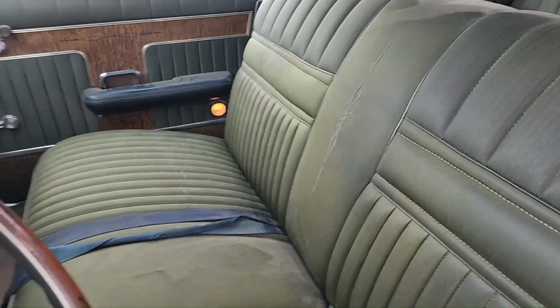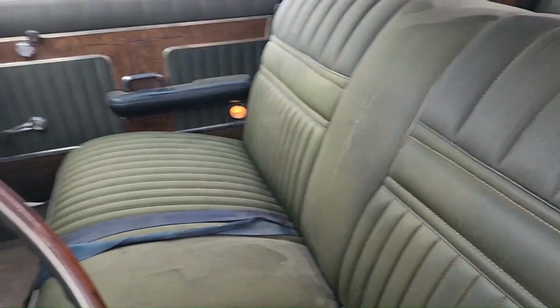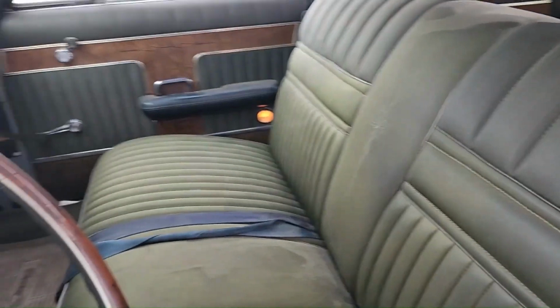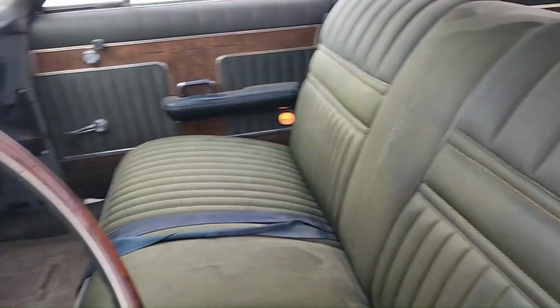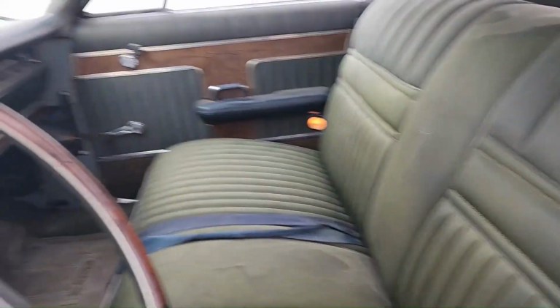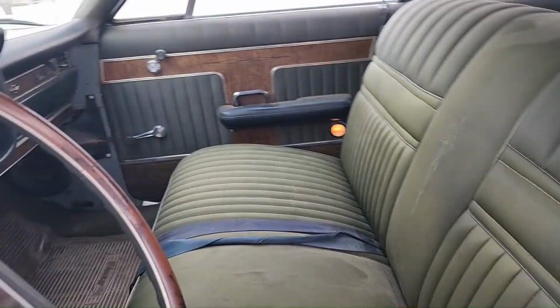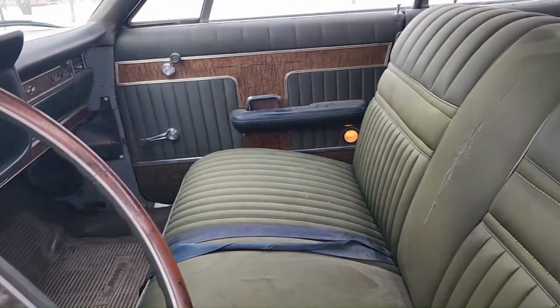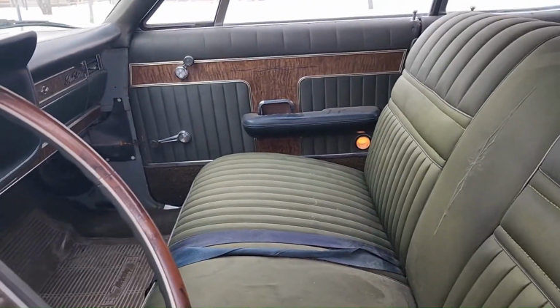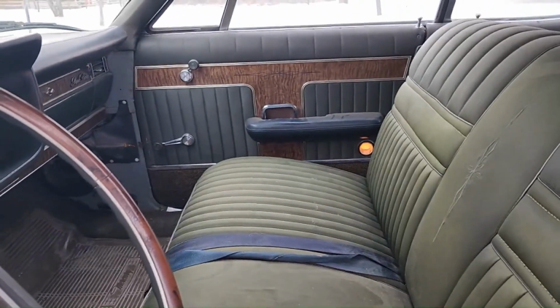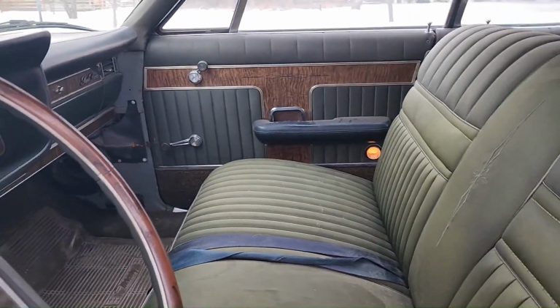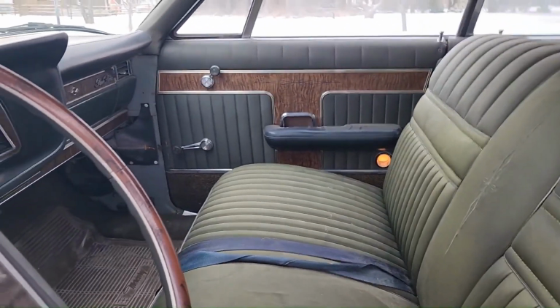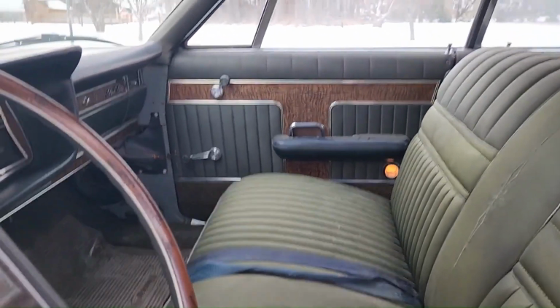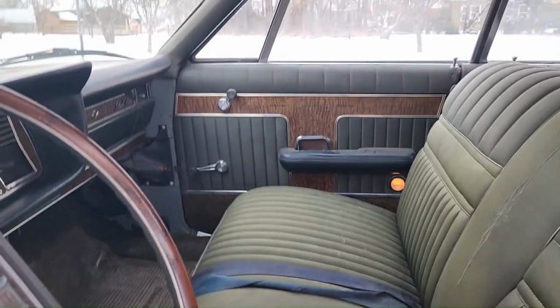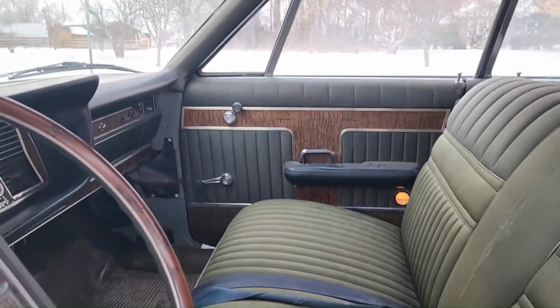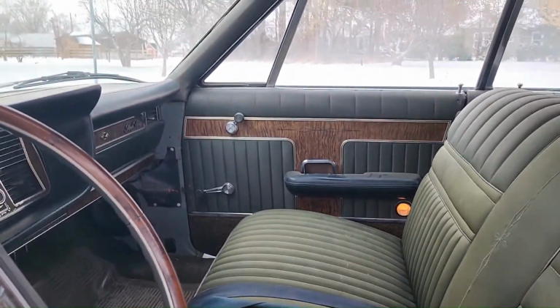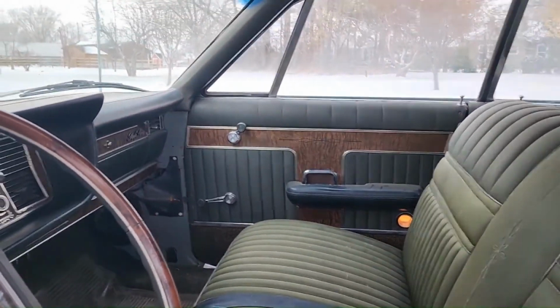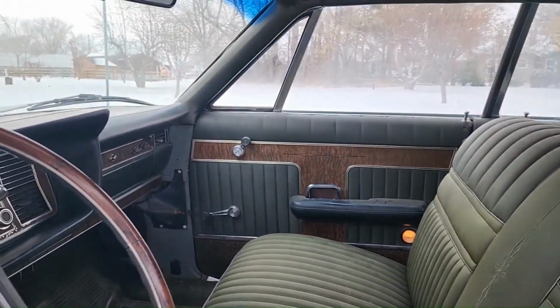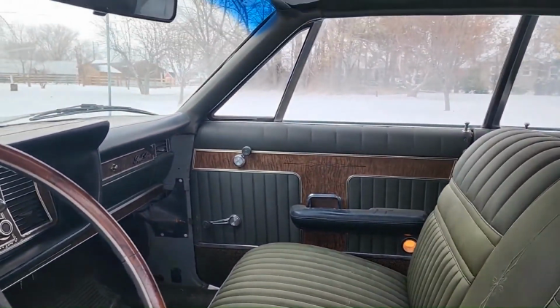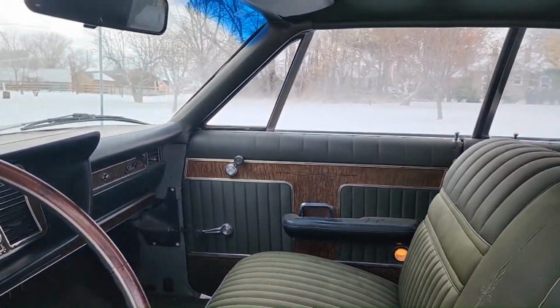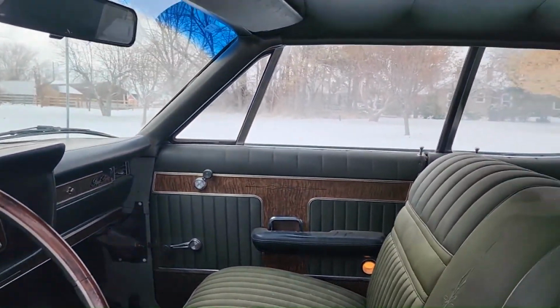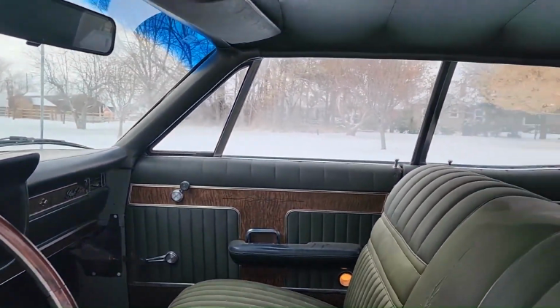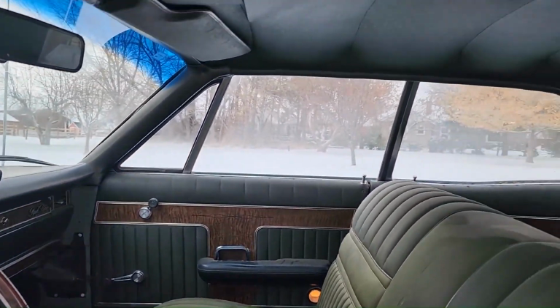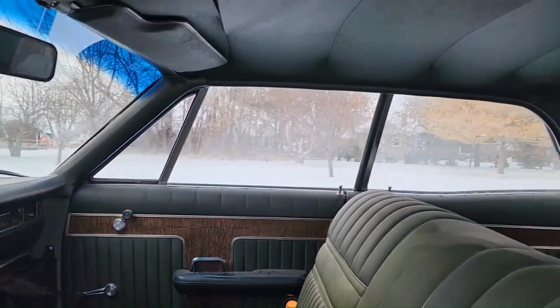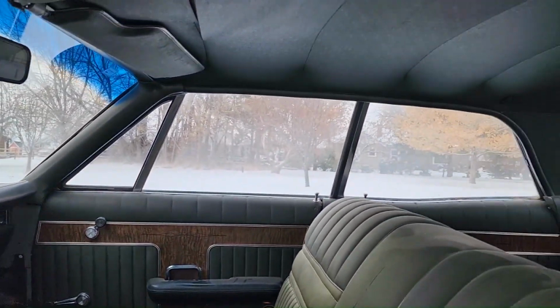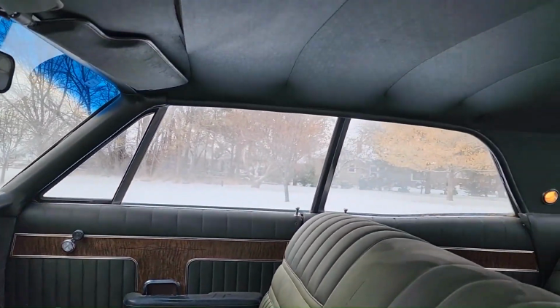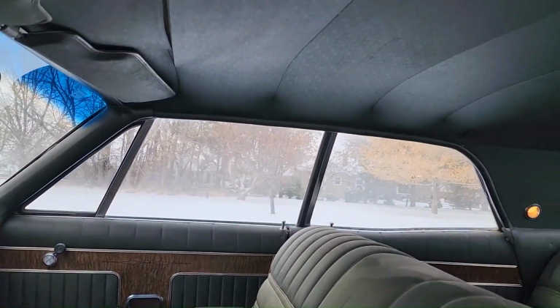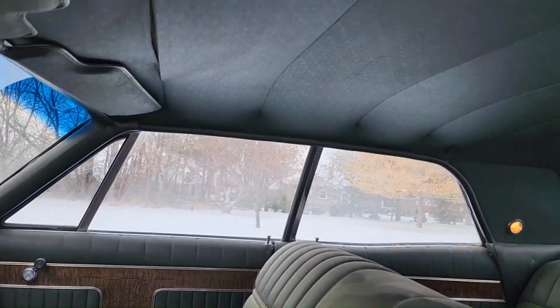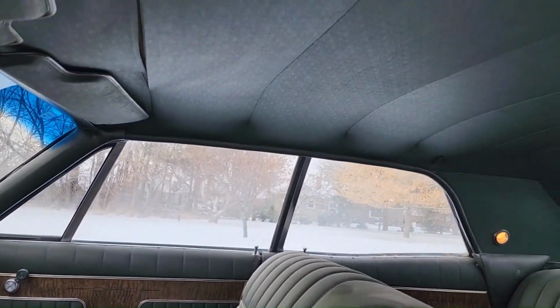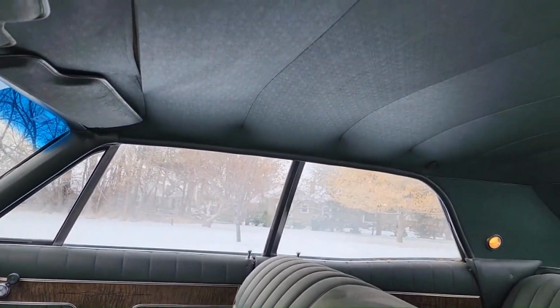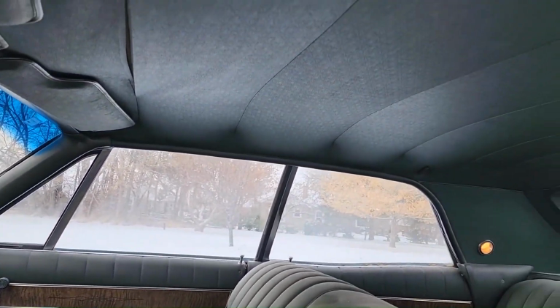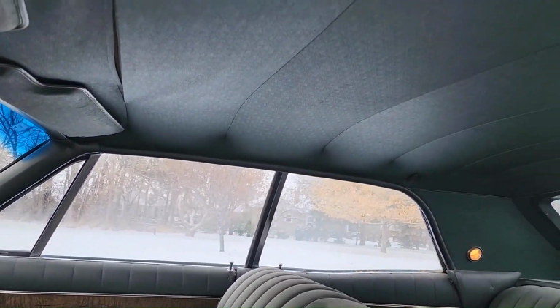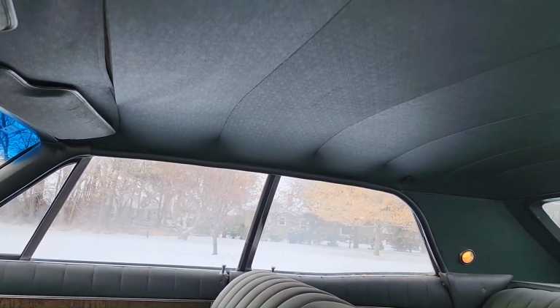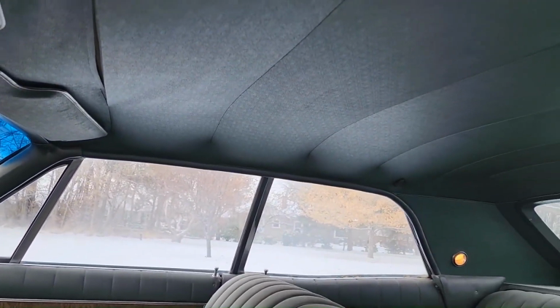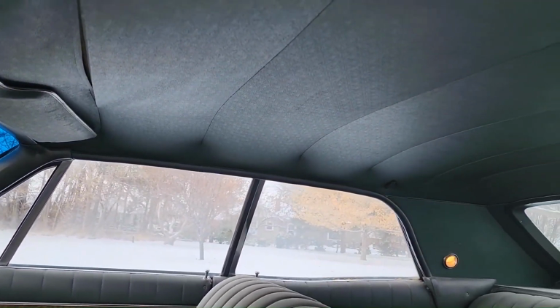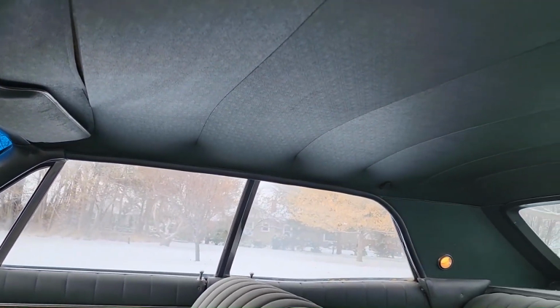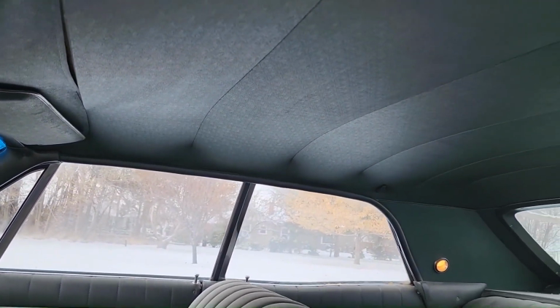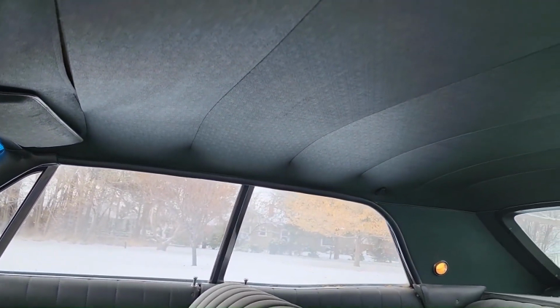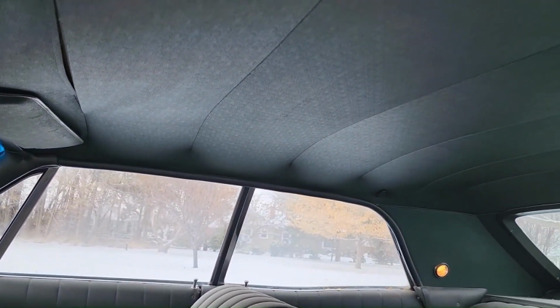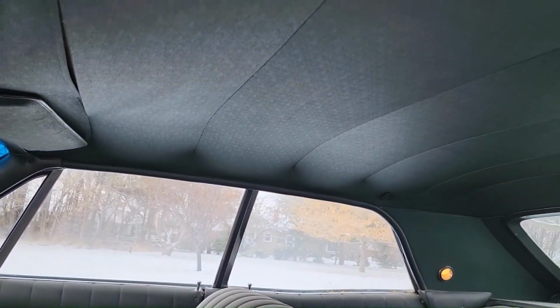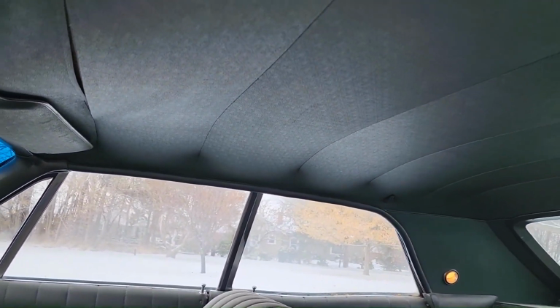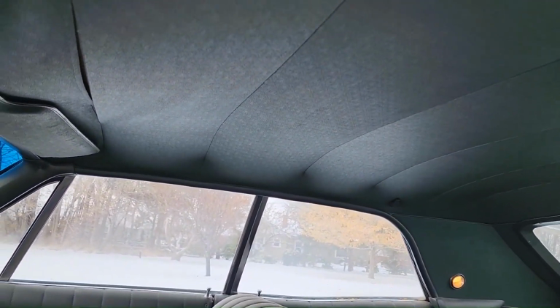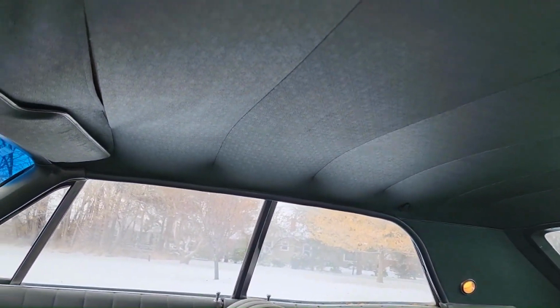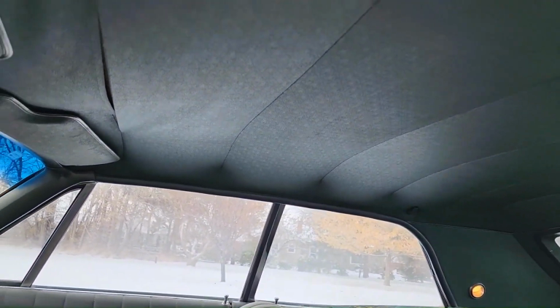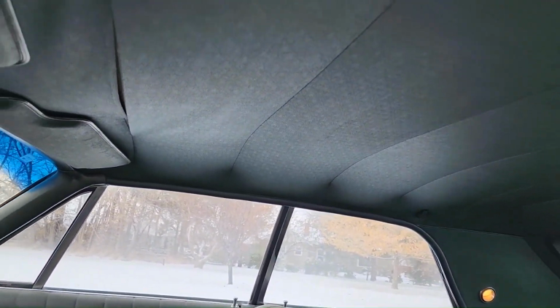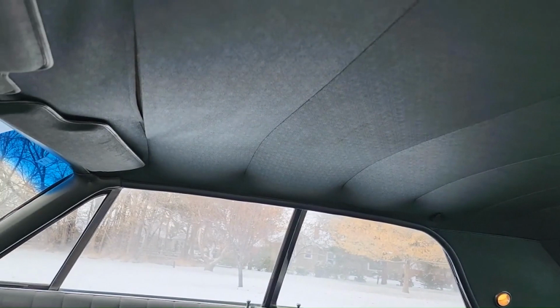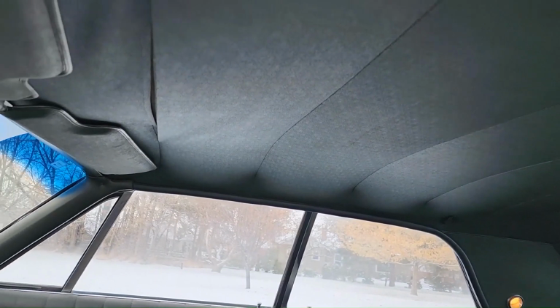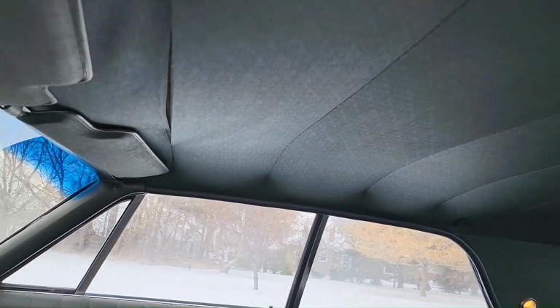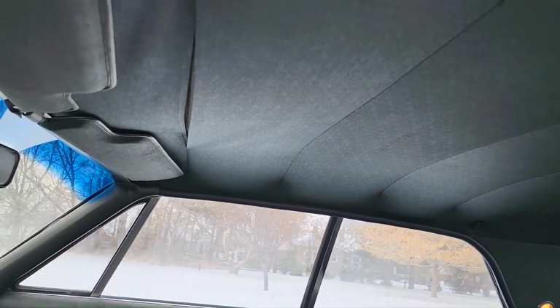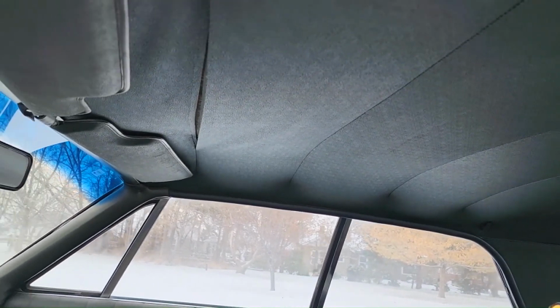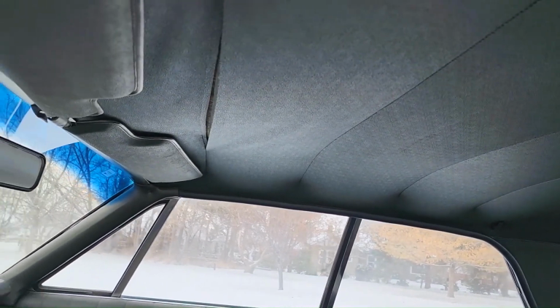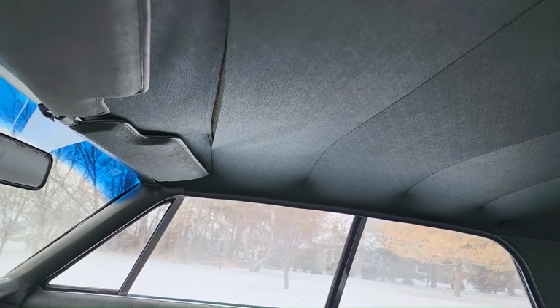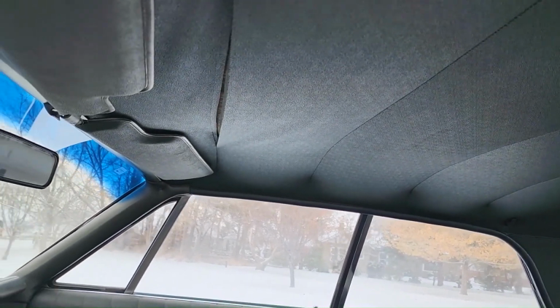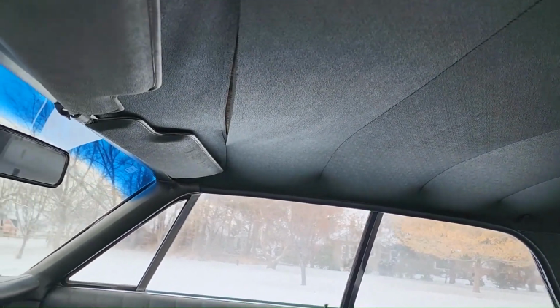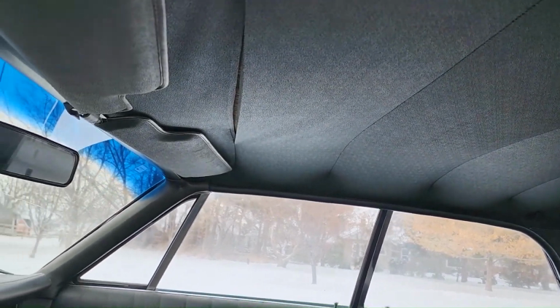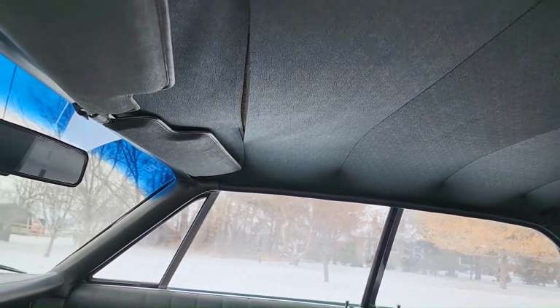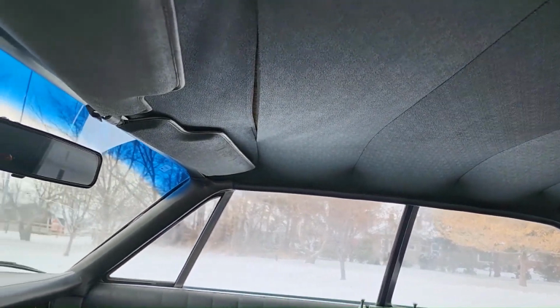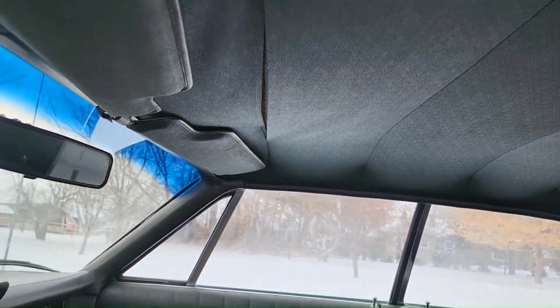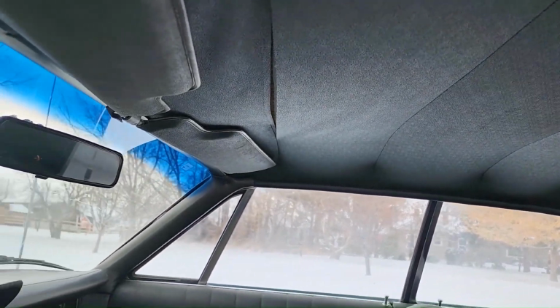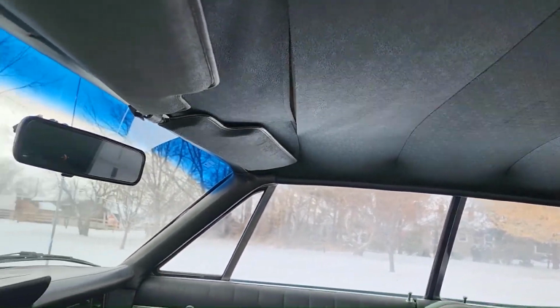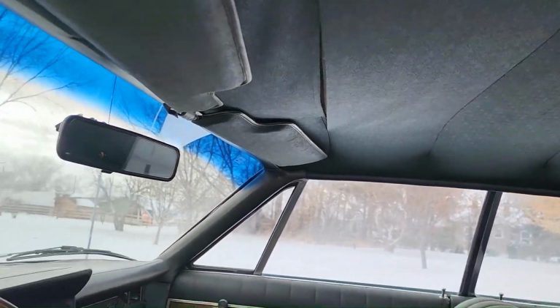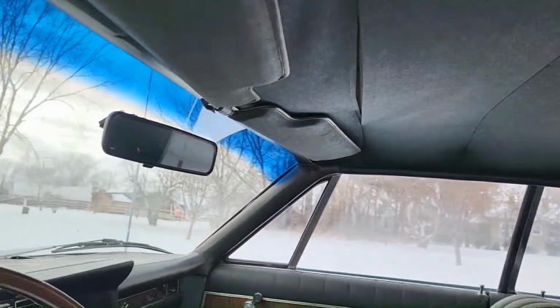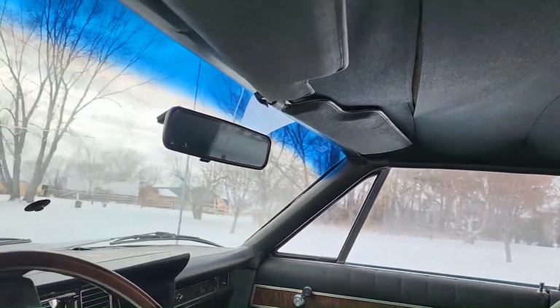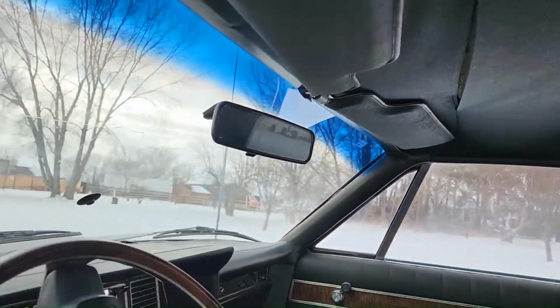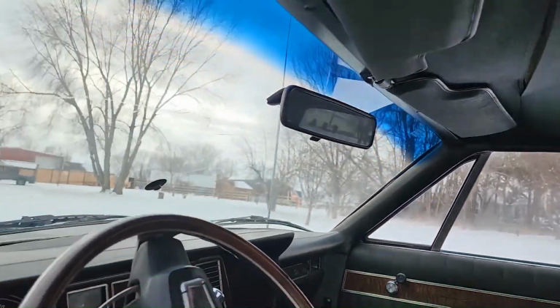Again, the seats are in pretty good condition. The headliner is soft and pliable. There's some stitching that's come loose.